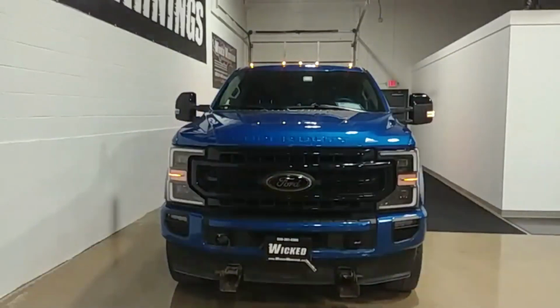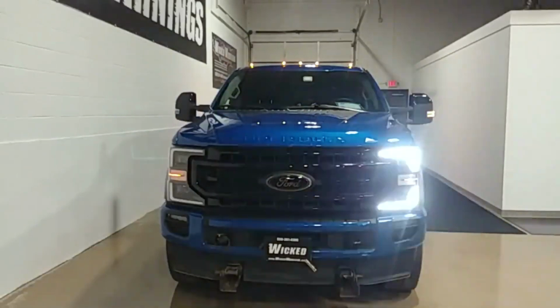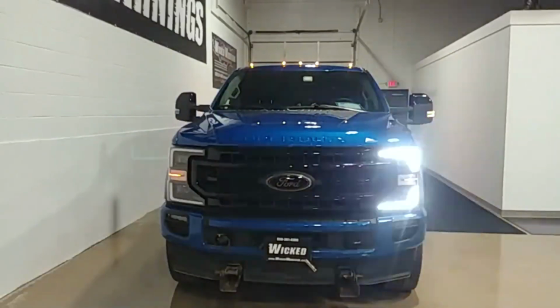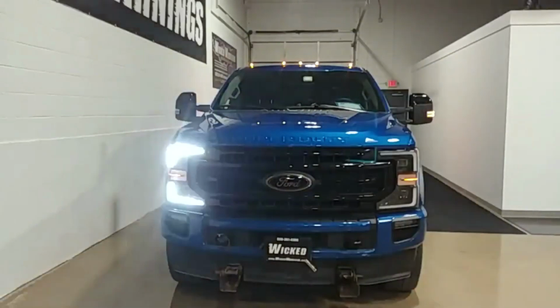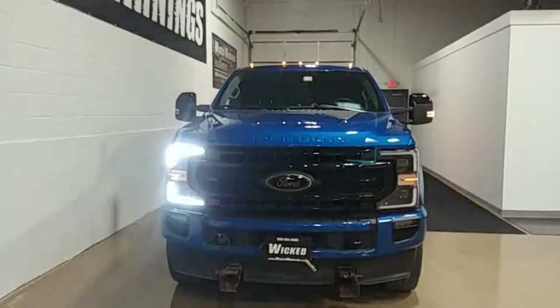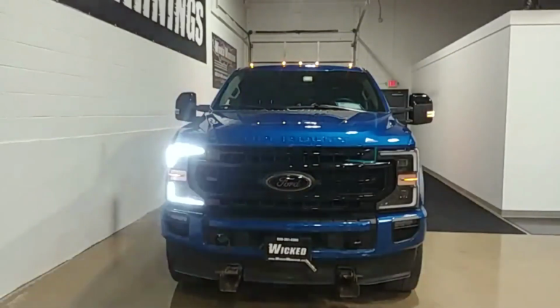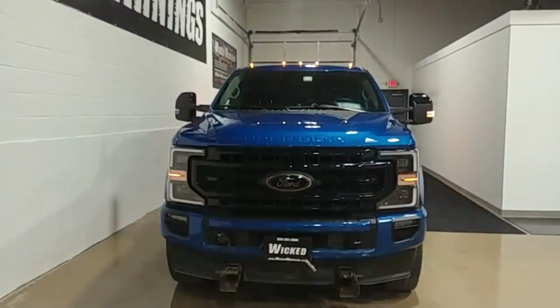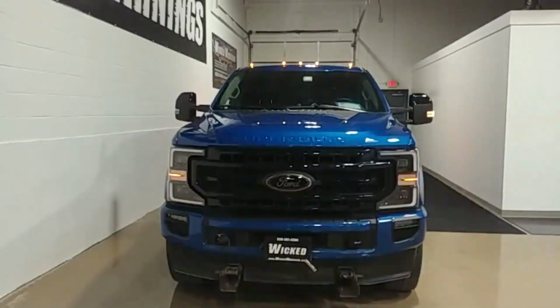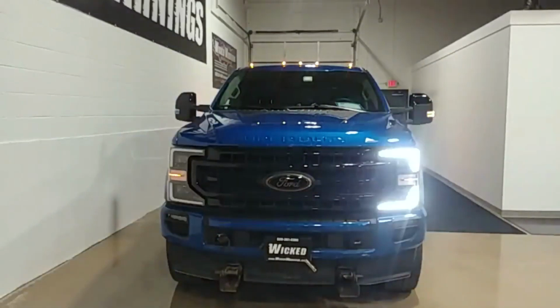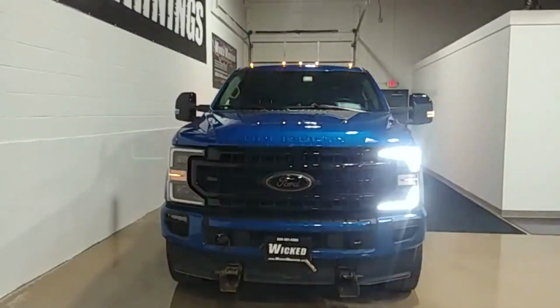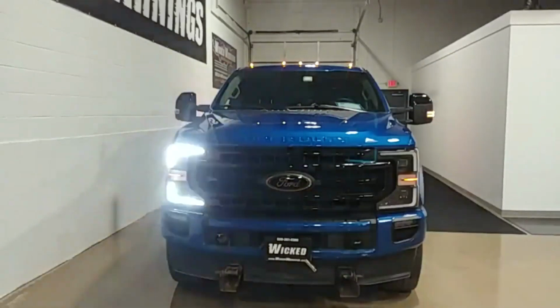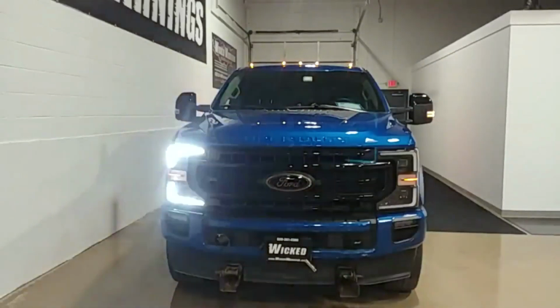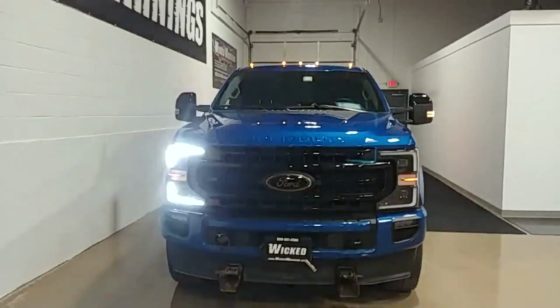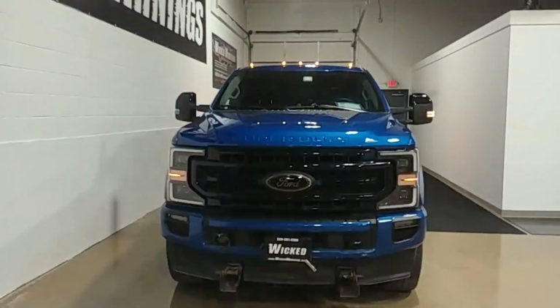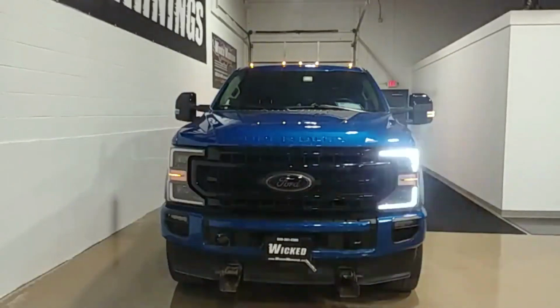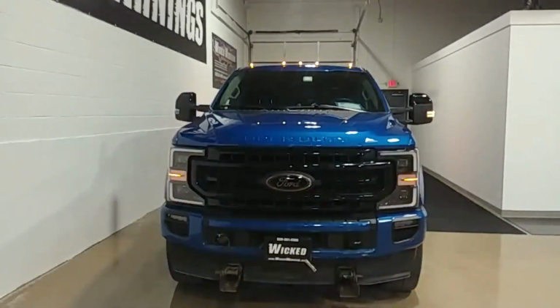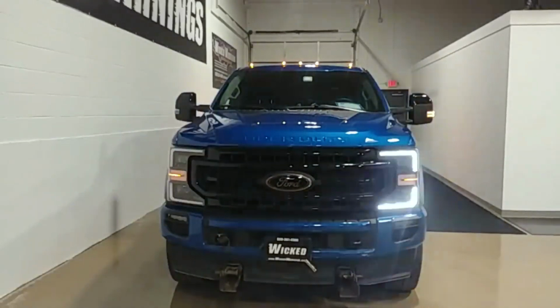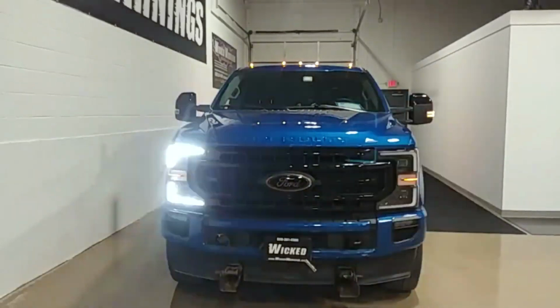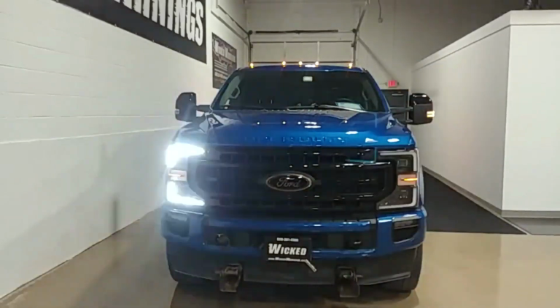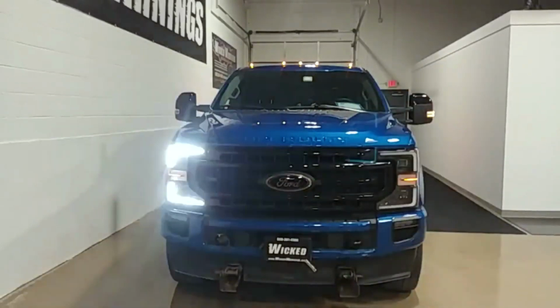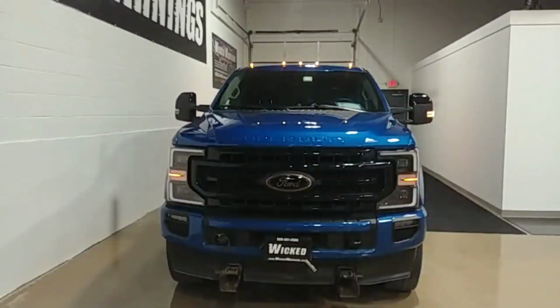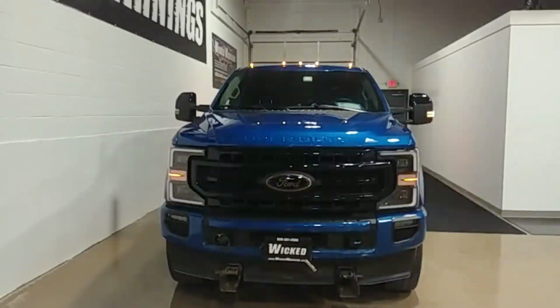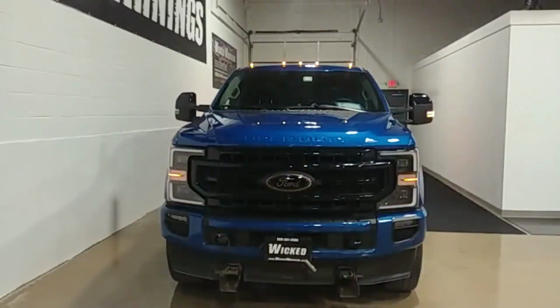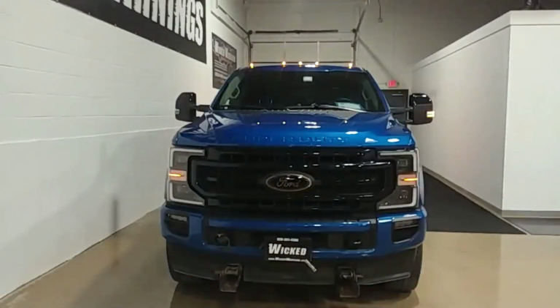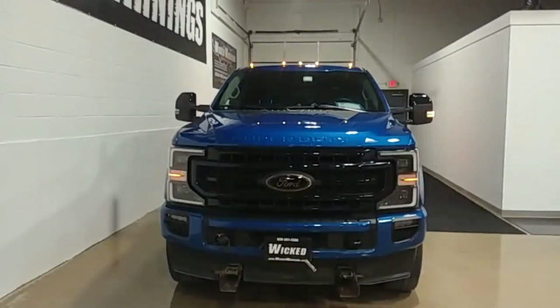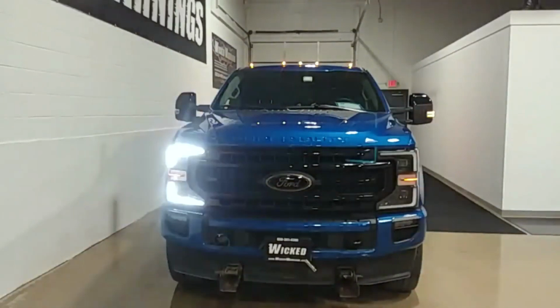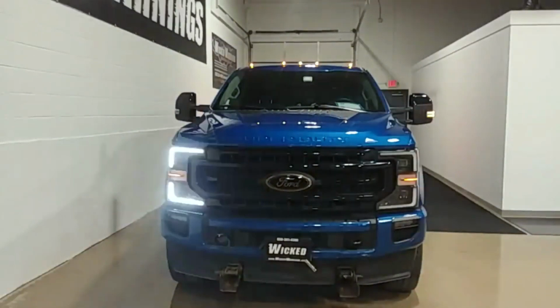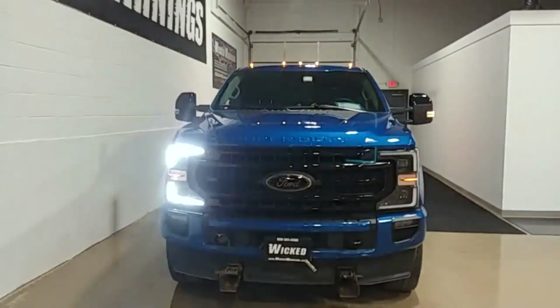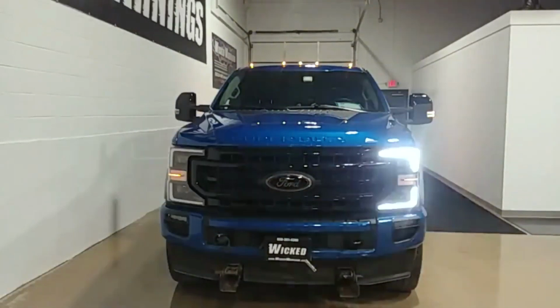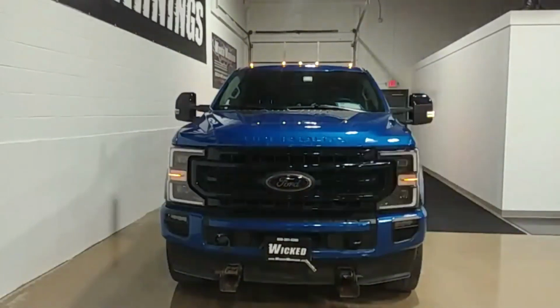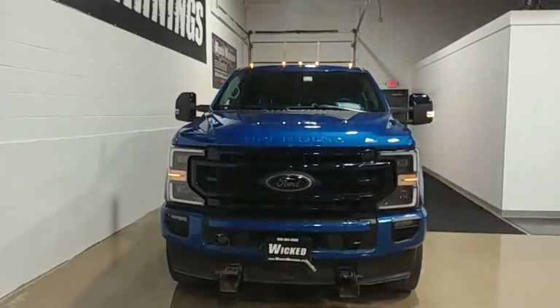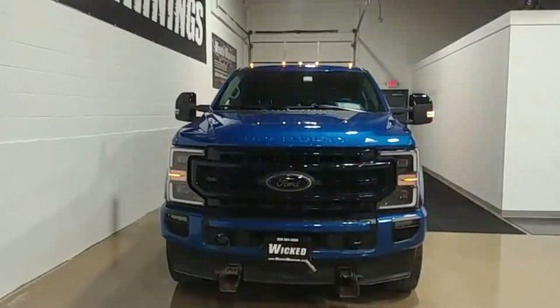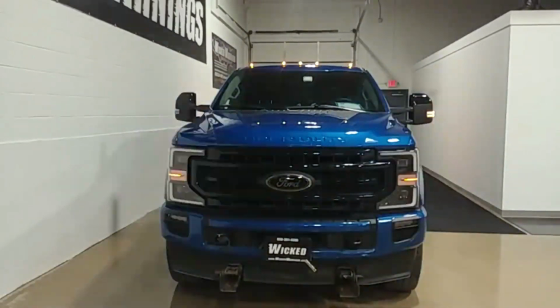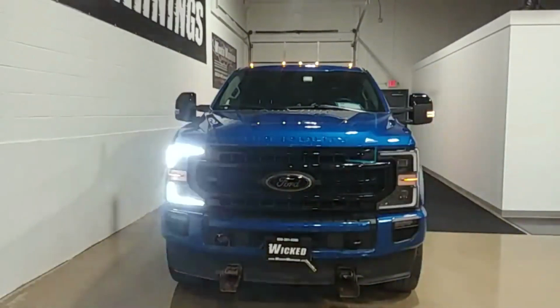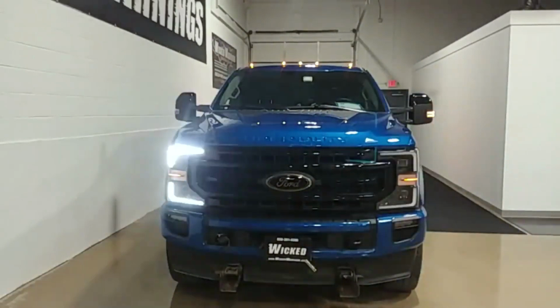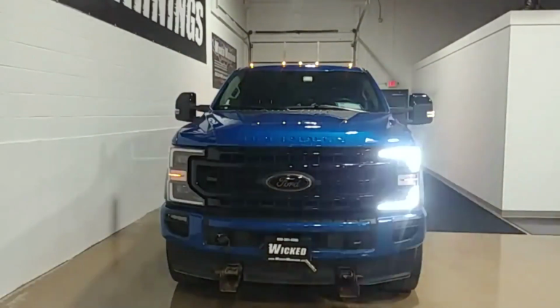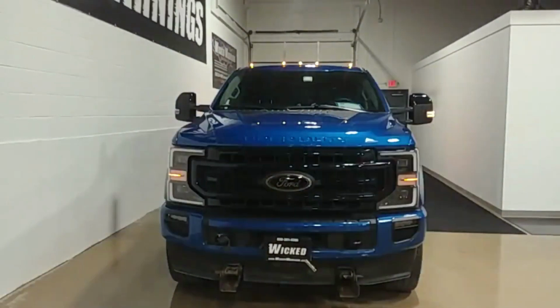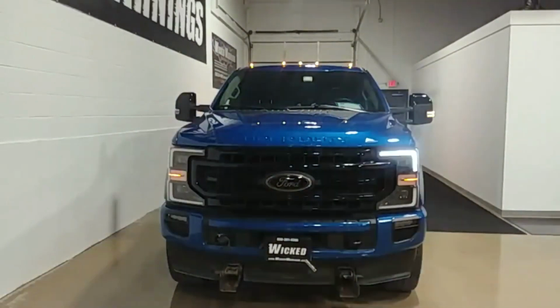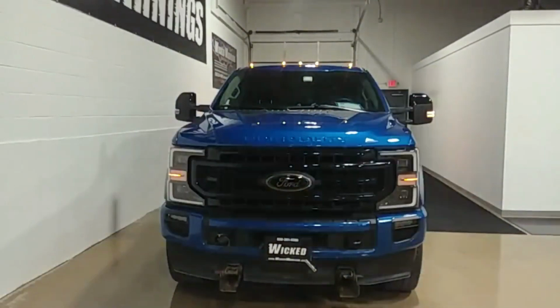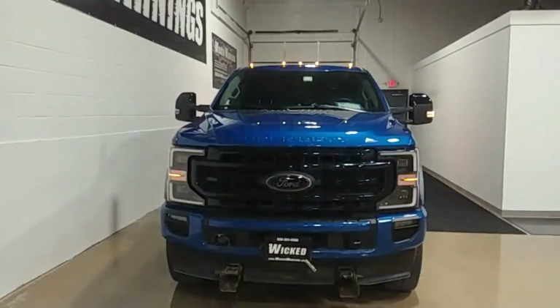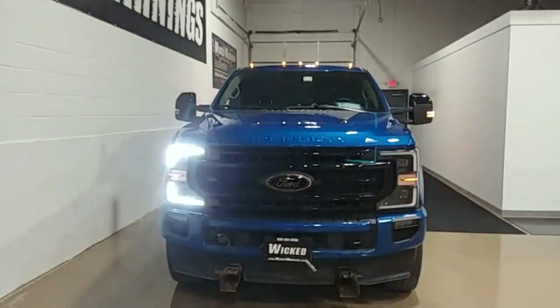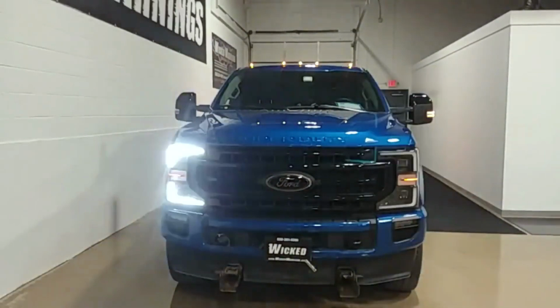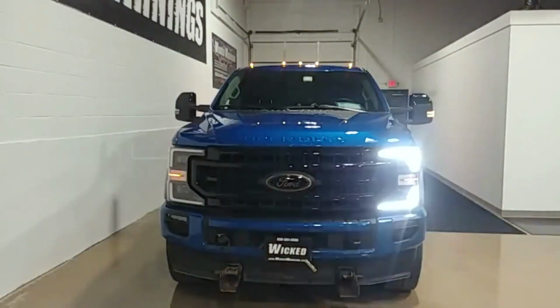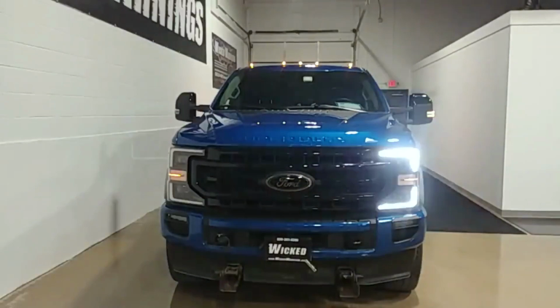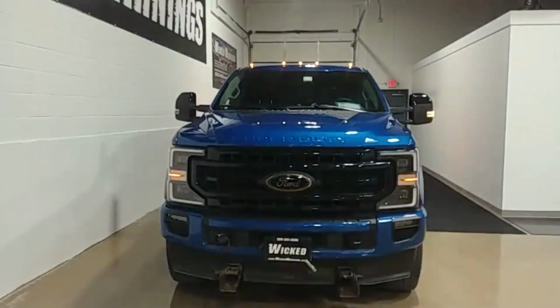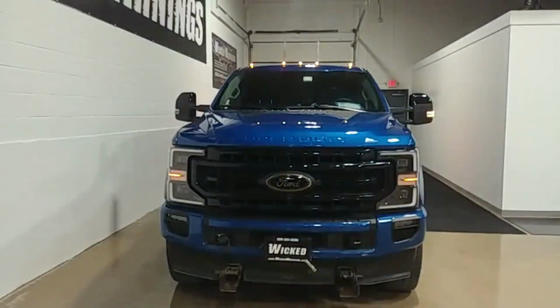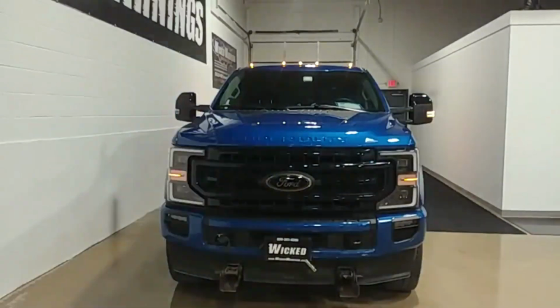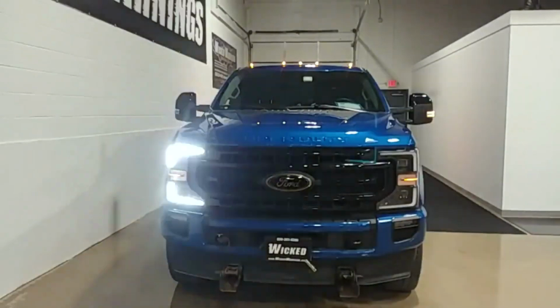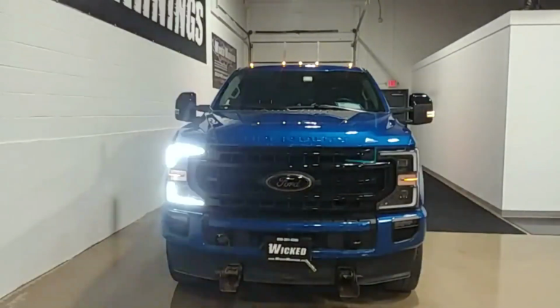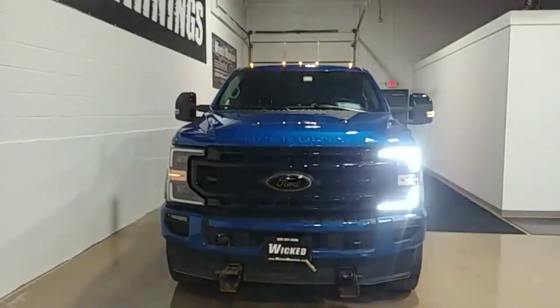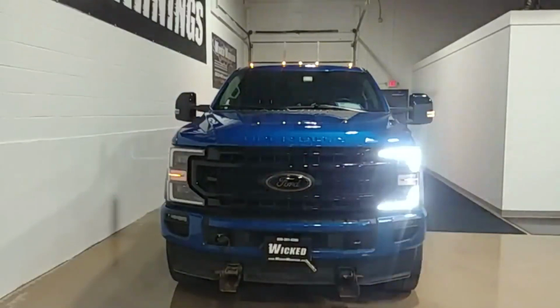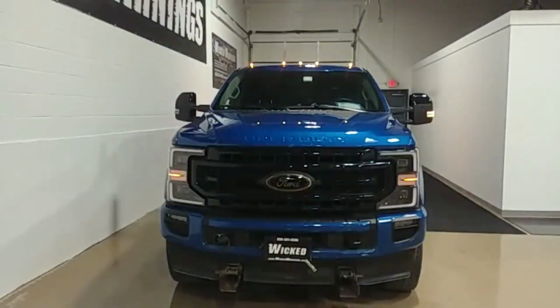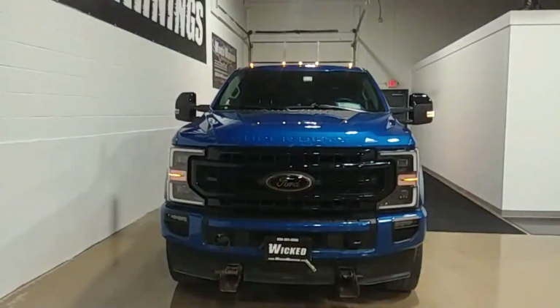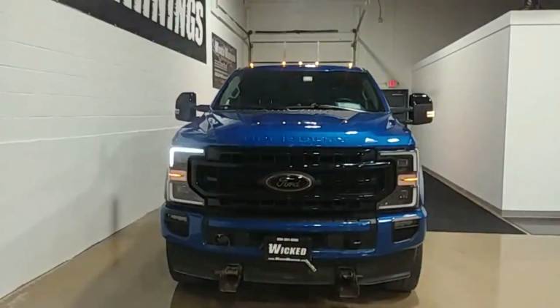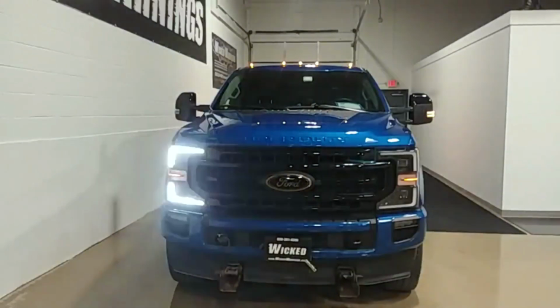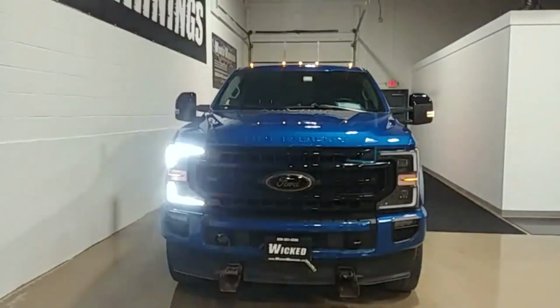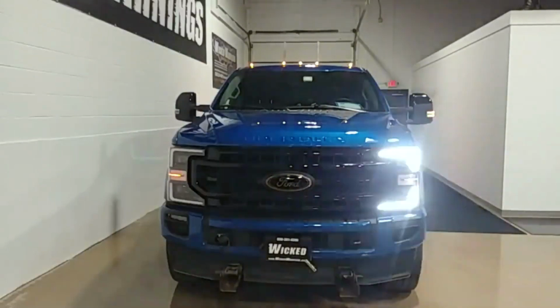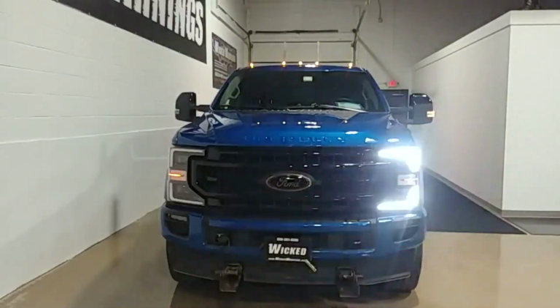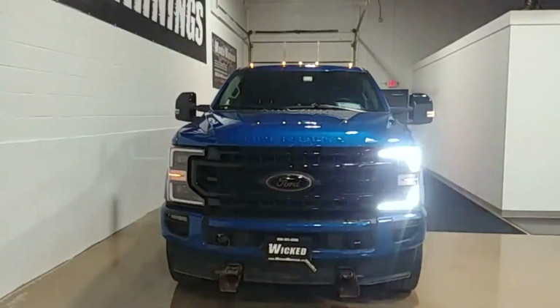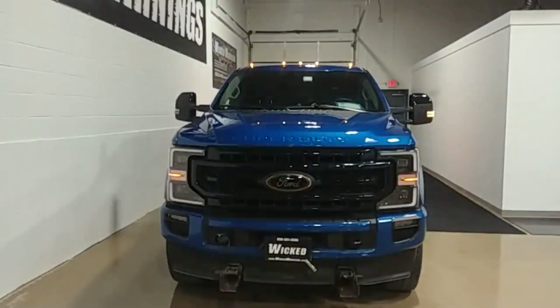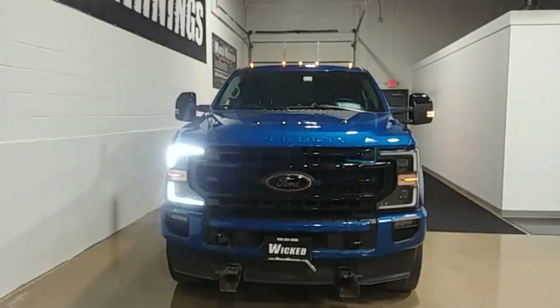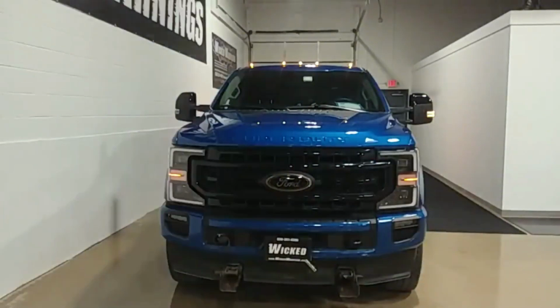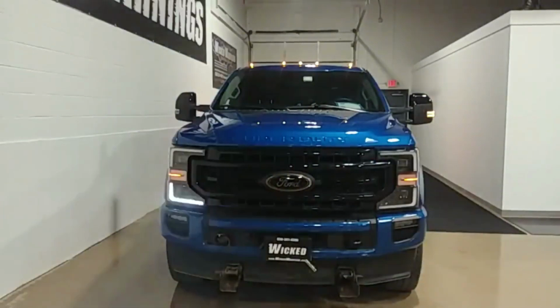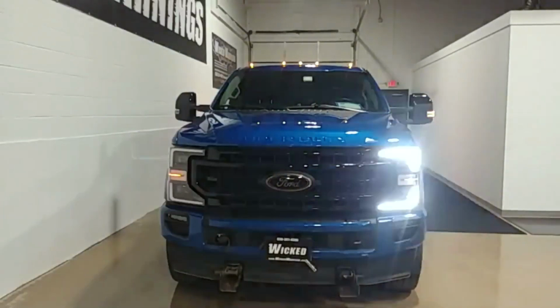This happens to be a Lariat, happens to also have the blackout package, and it also happens to be that gorgeous blue color Ford is using now.